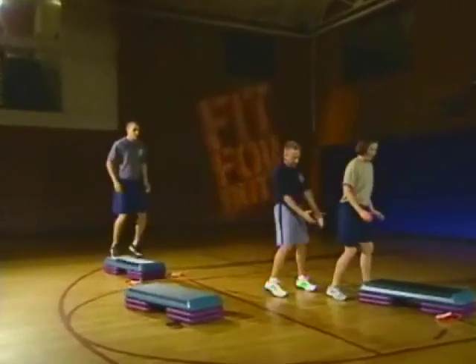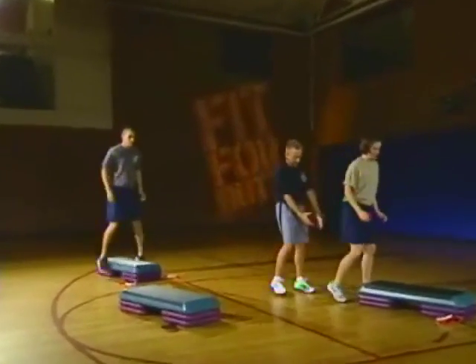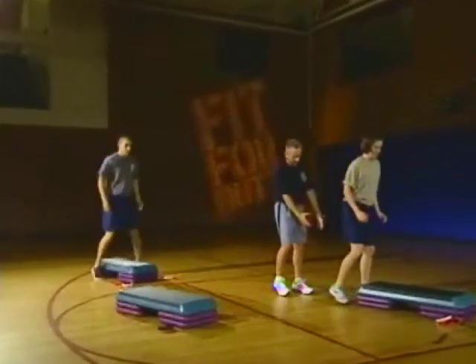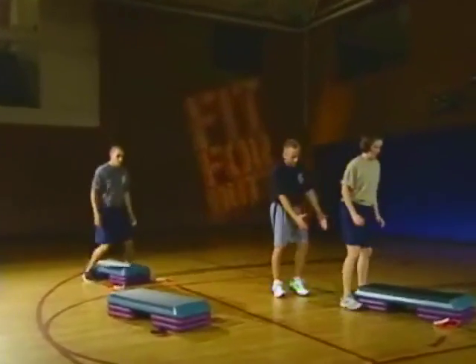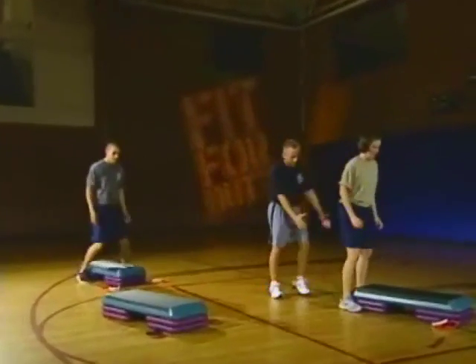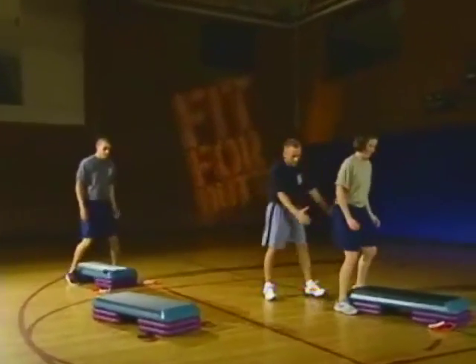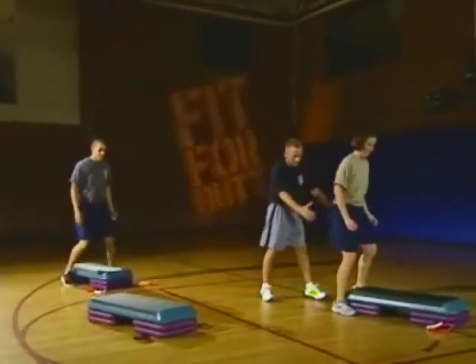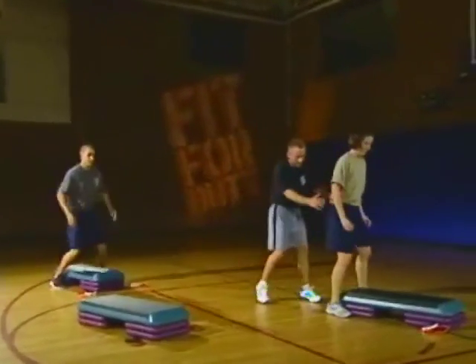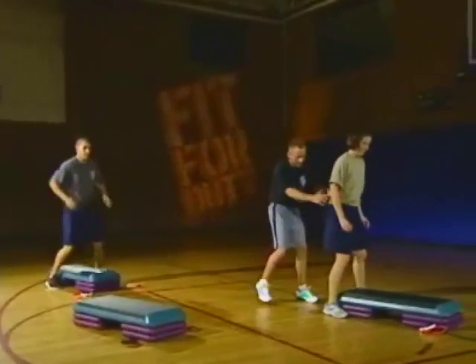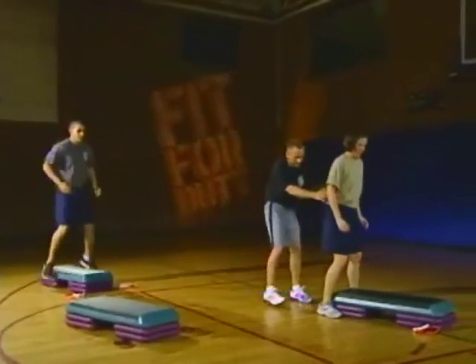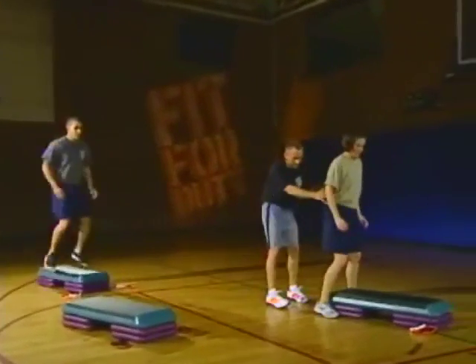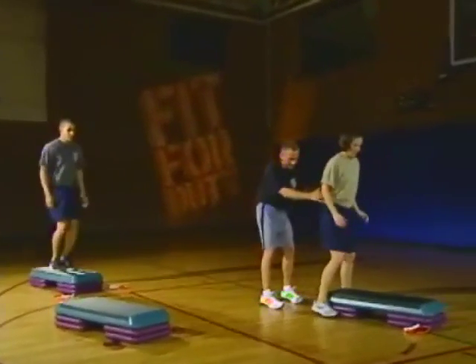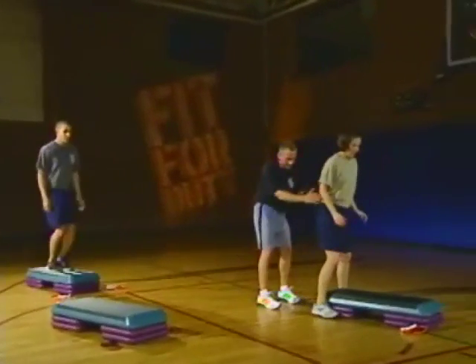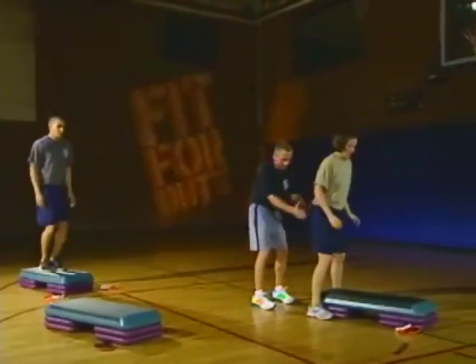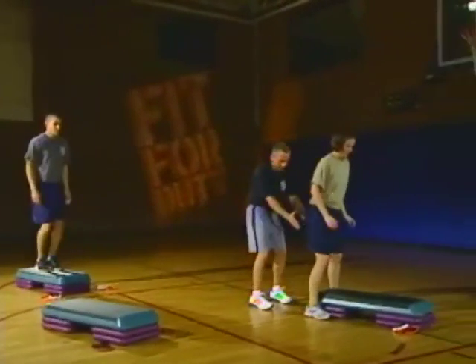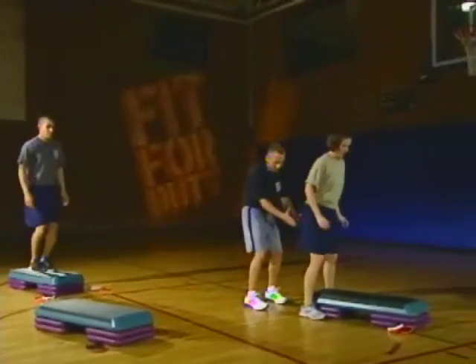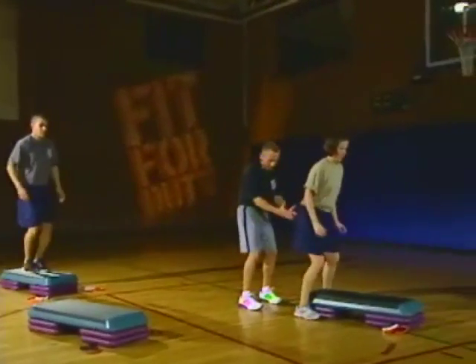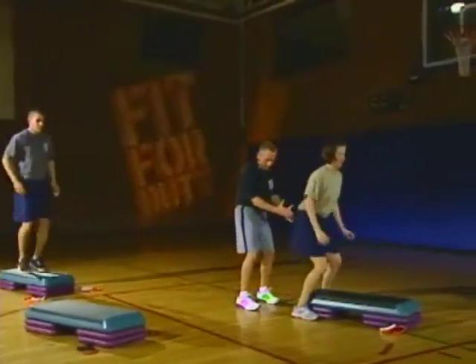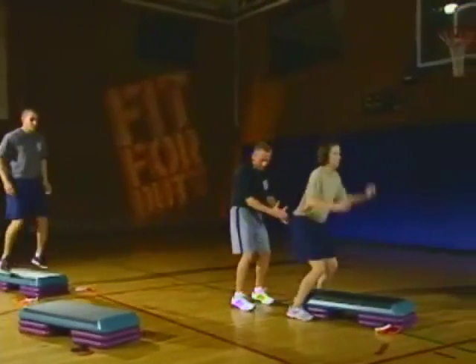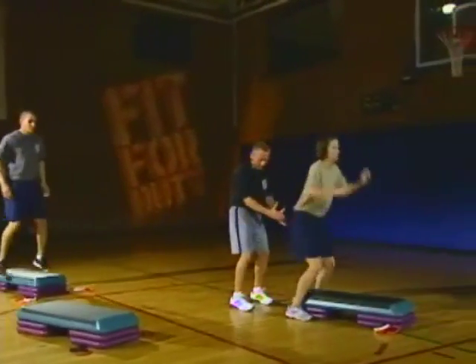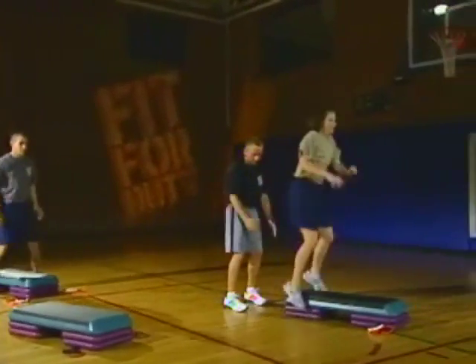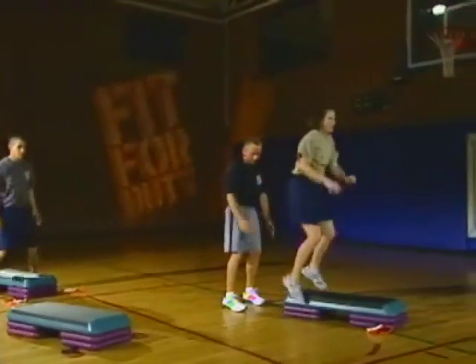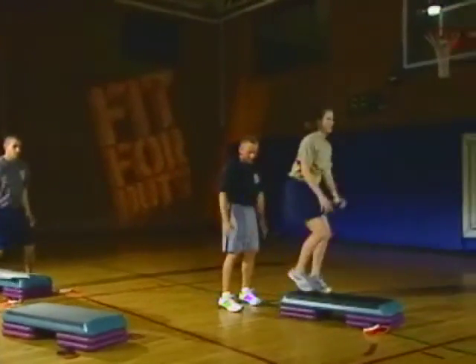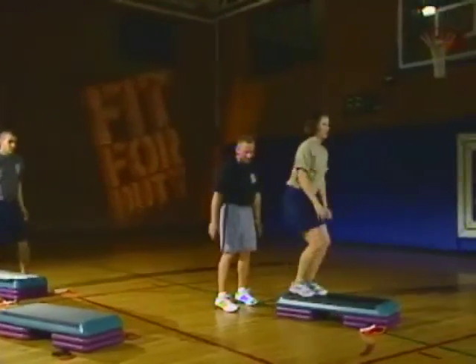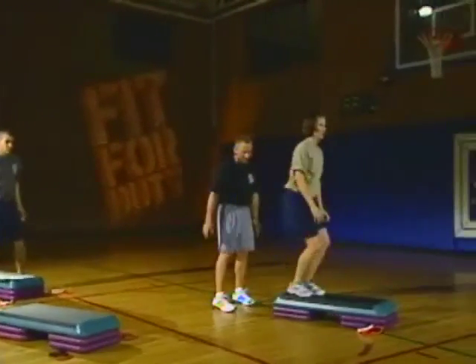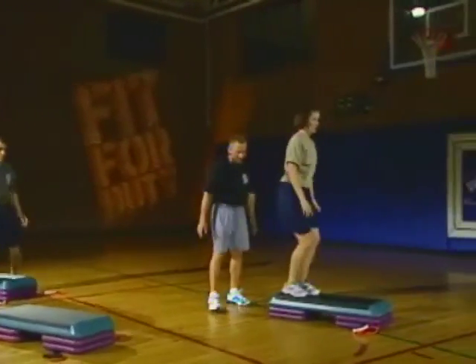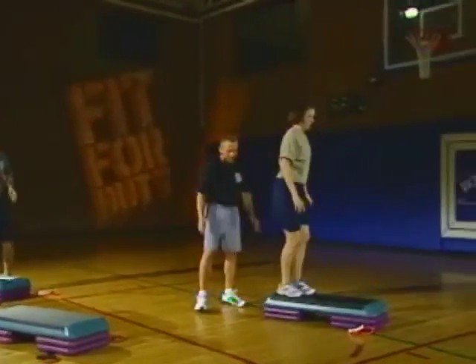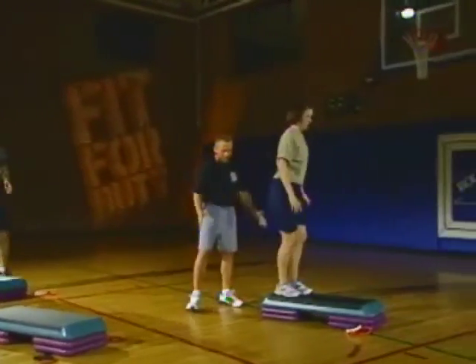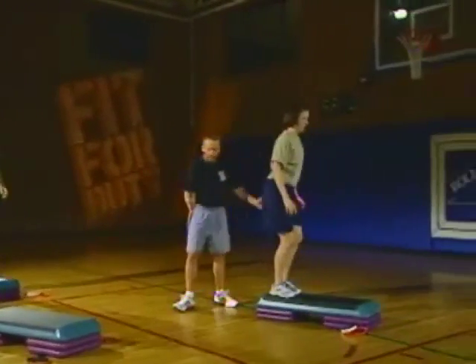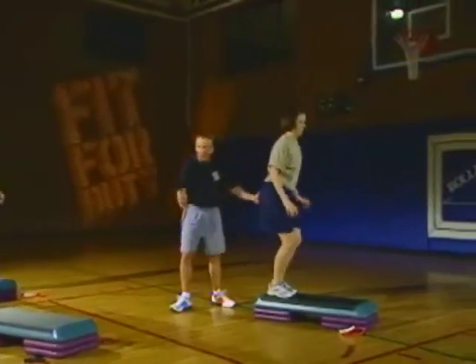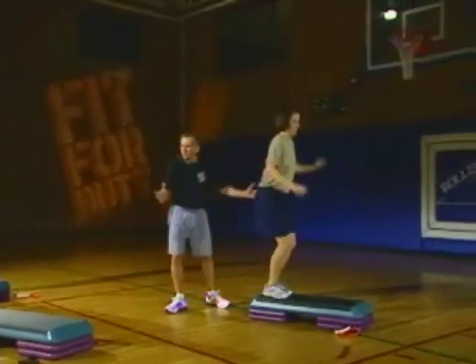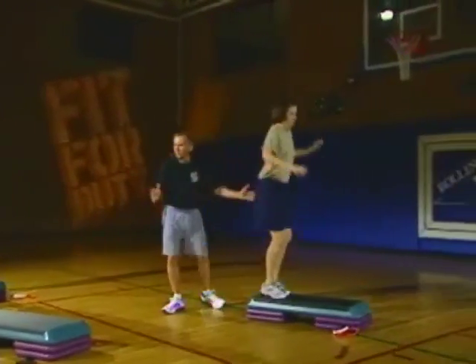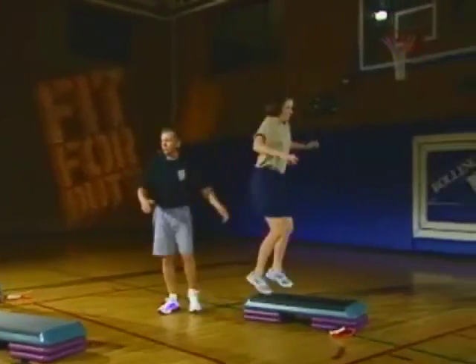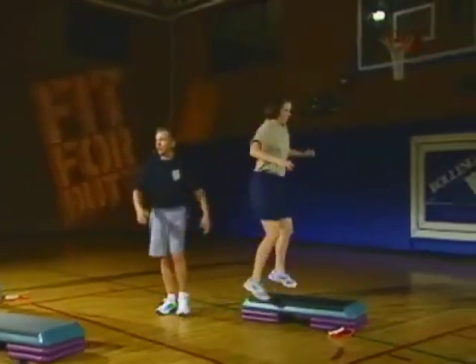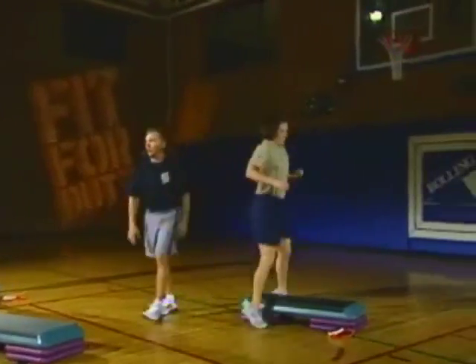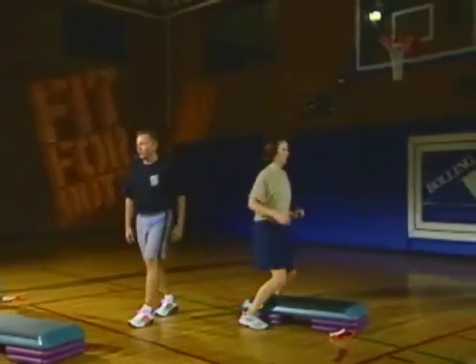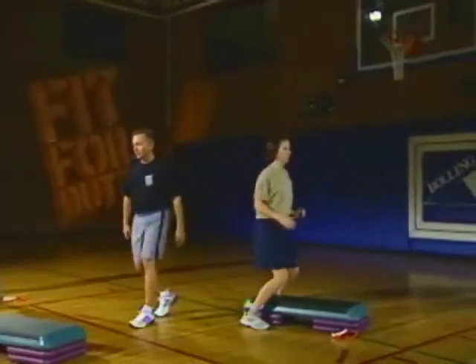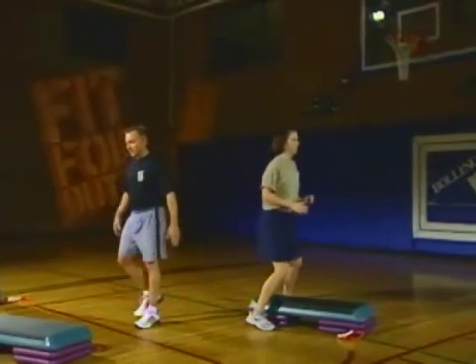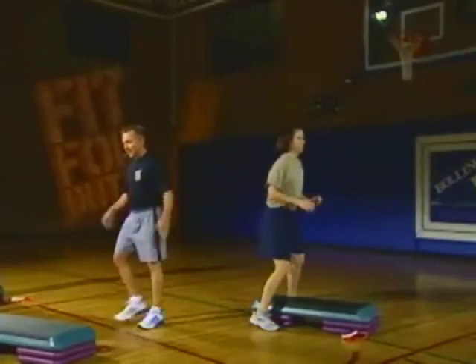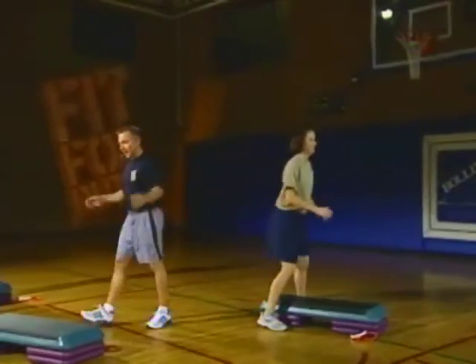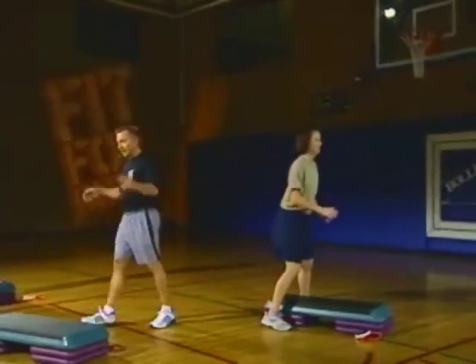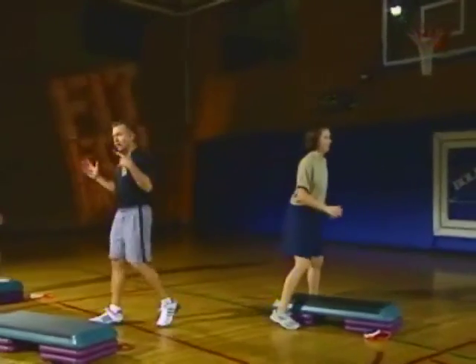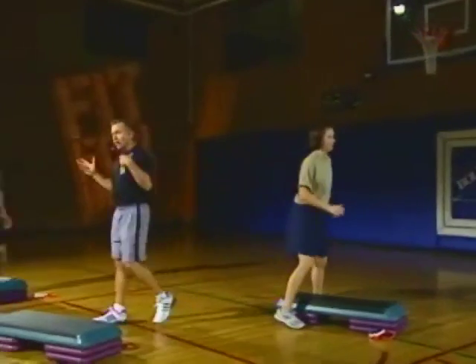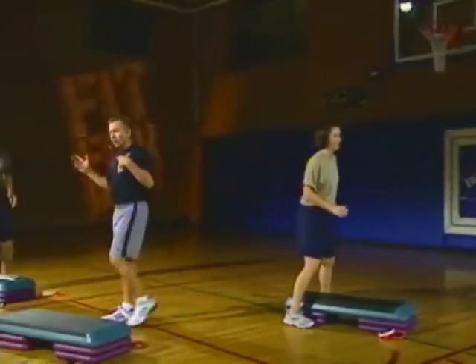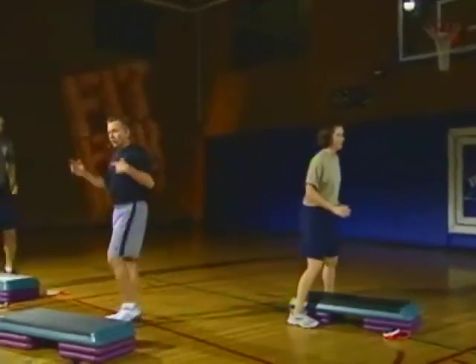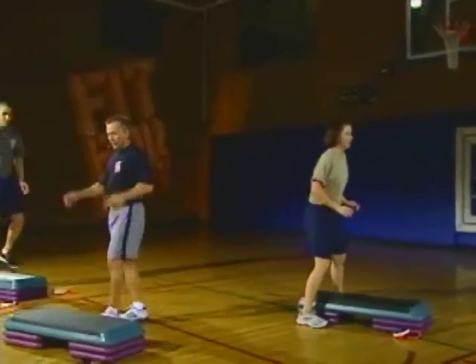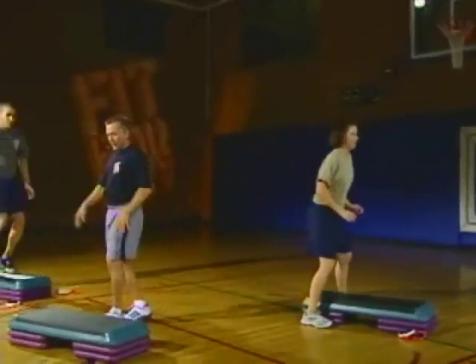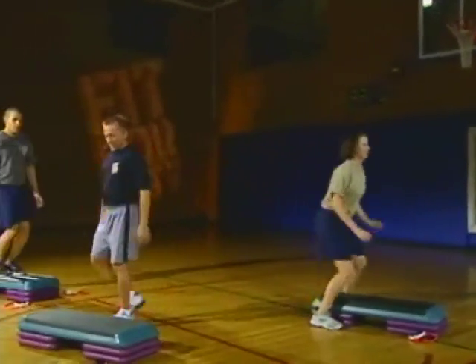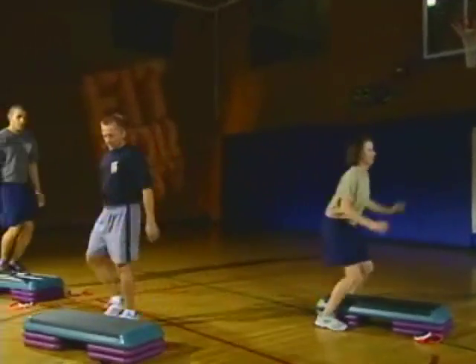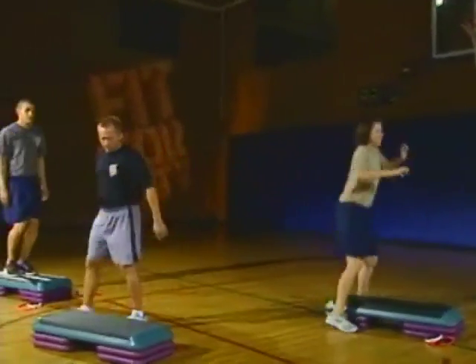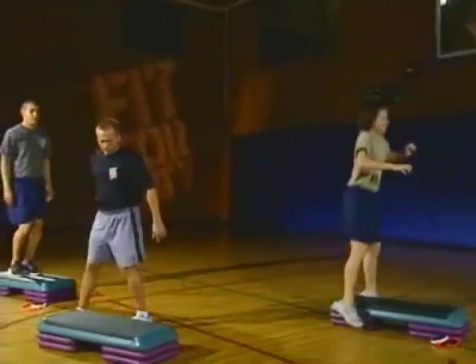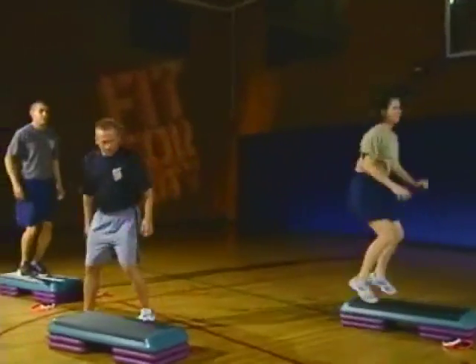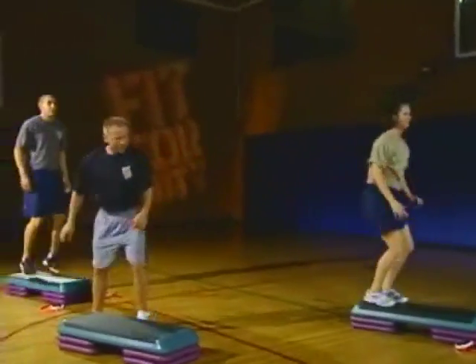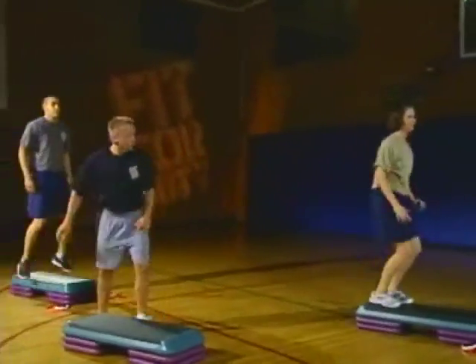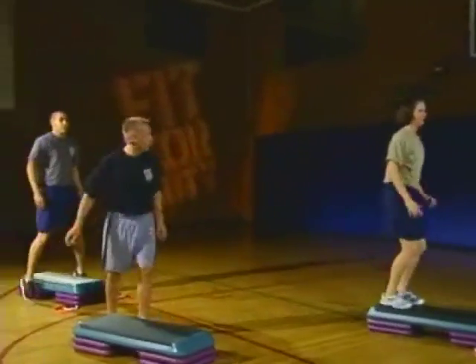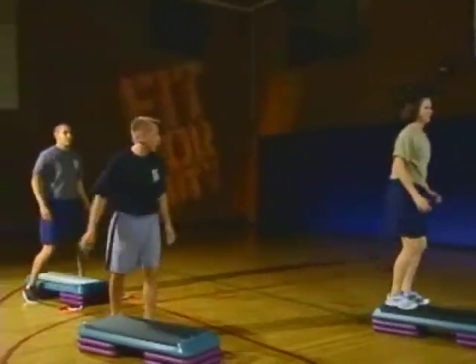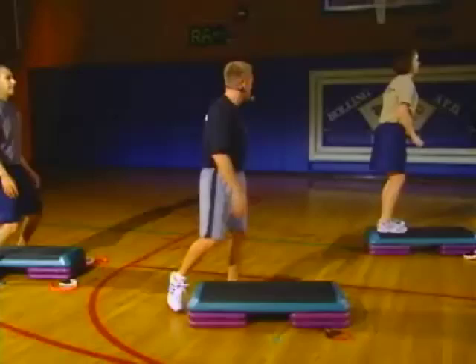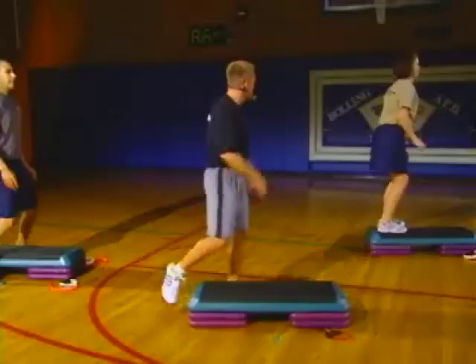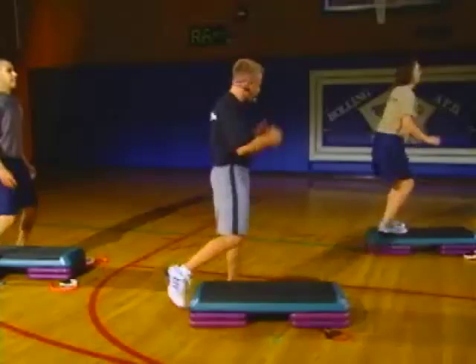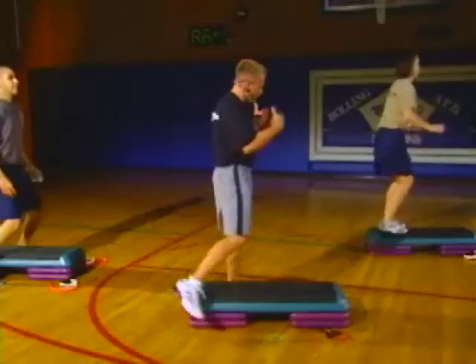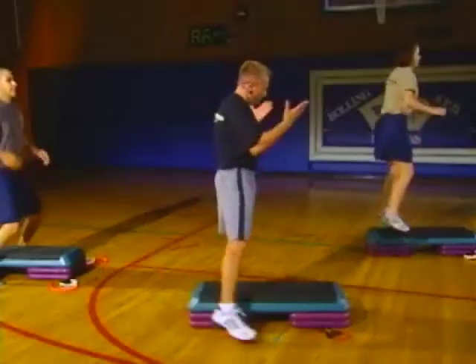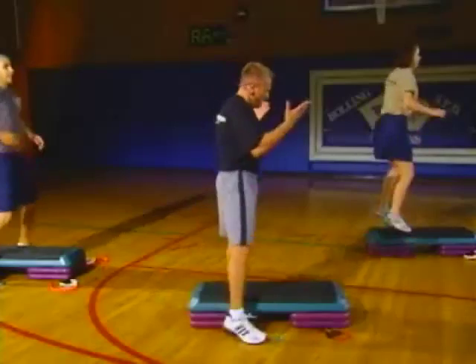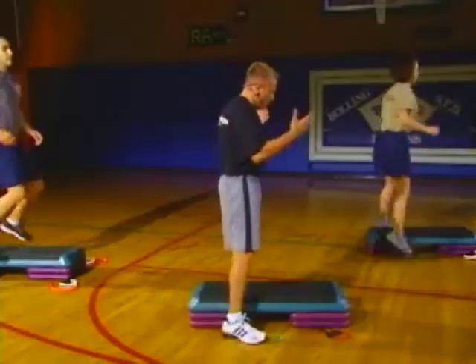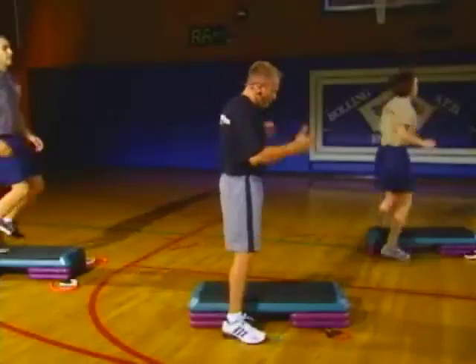Be careful when you're on it — just step up into the middle of the bench. I don't want you to fall off the sides.